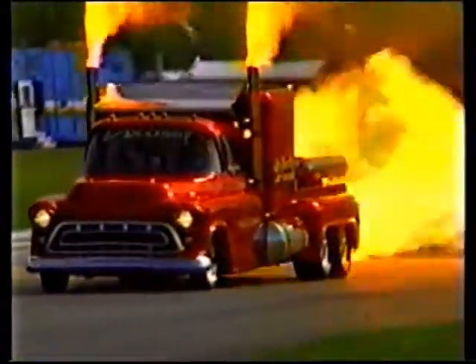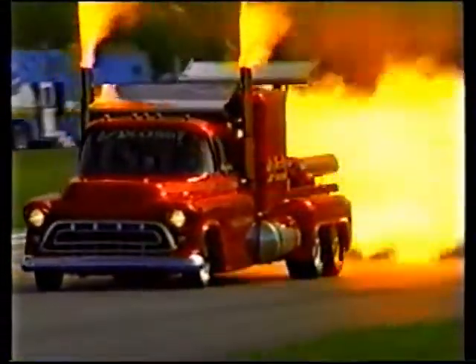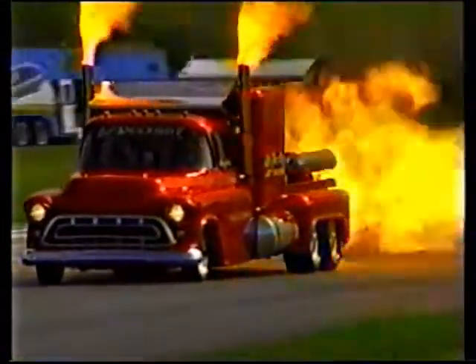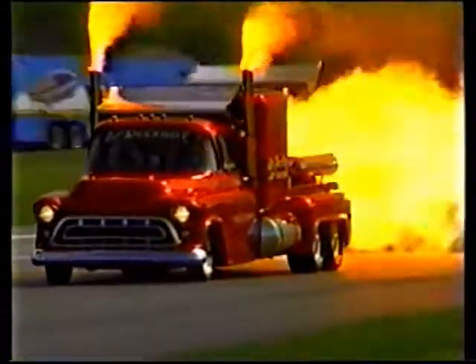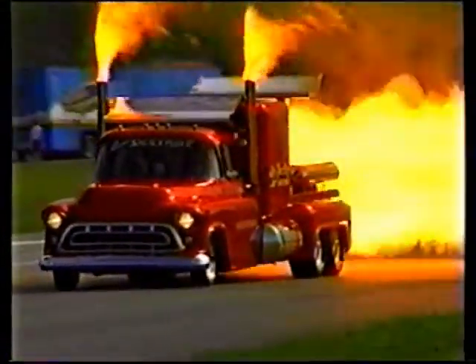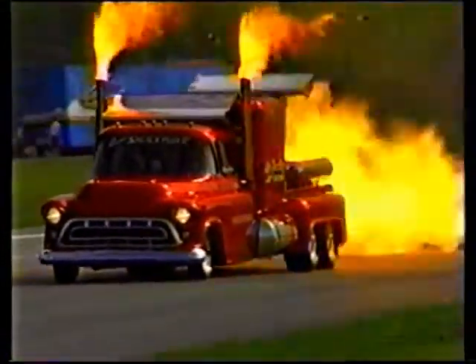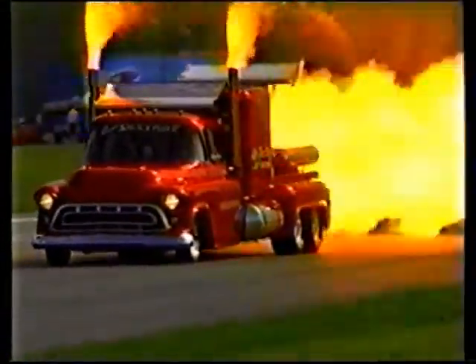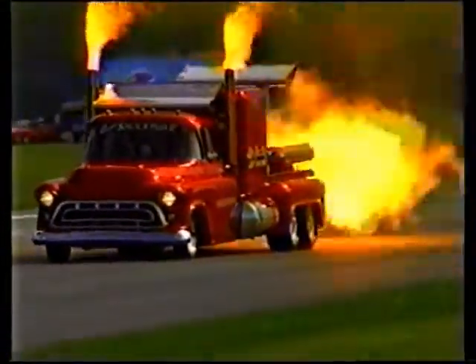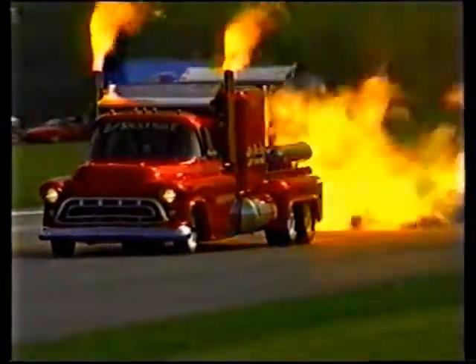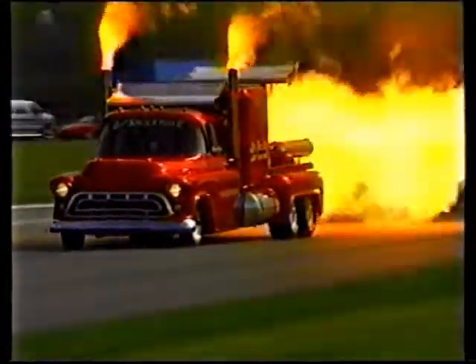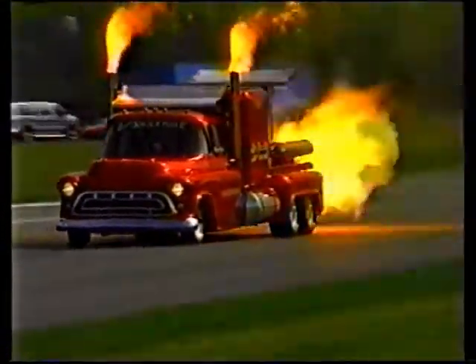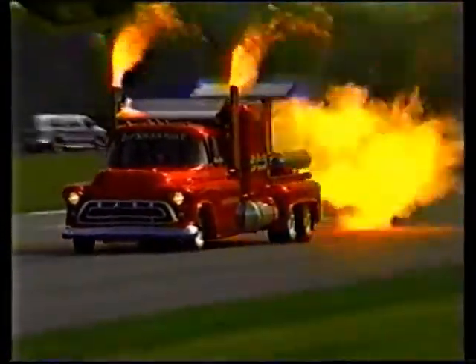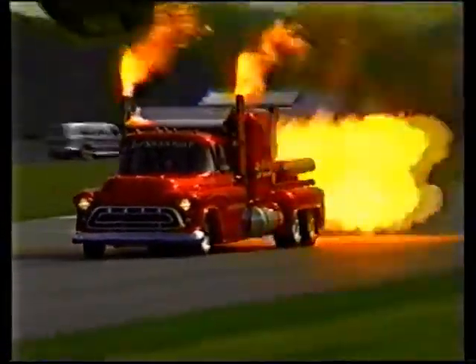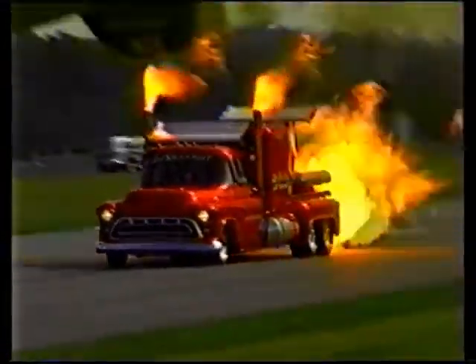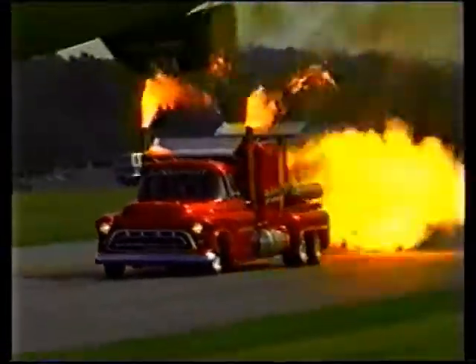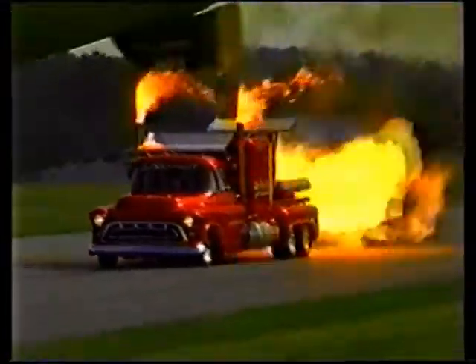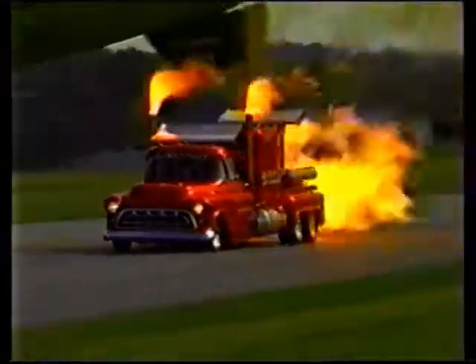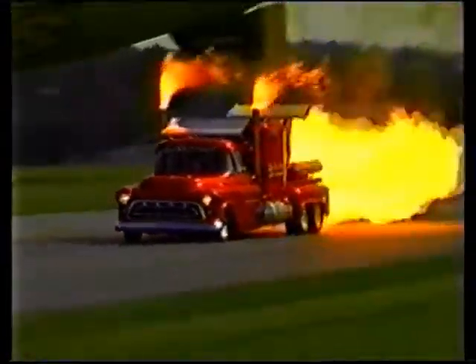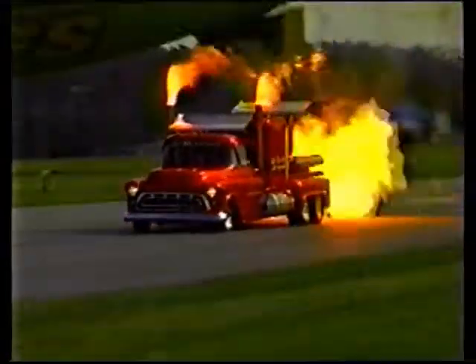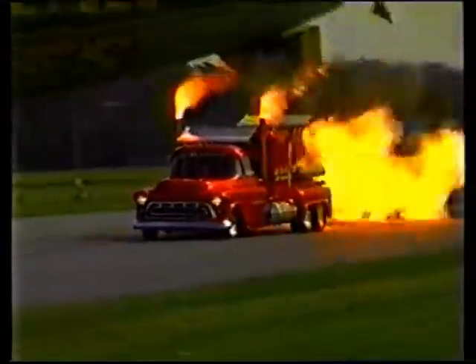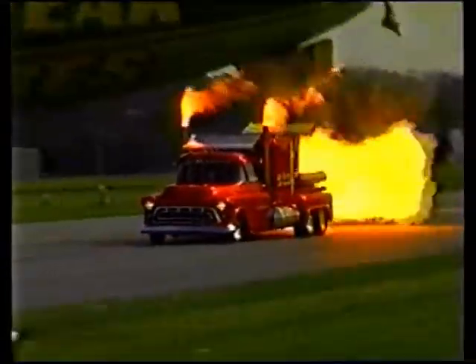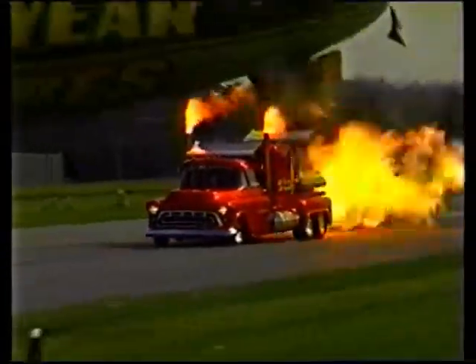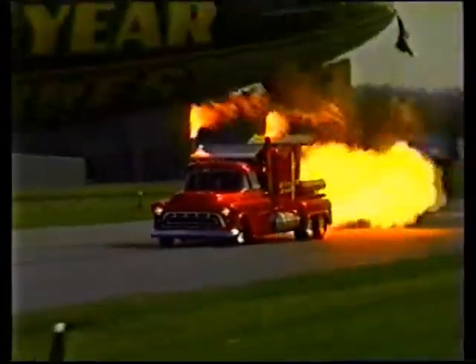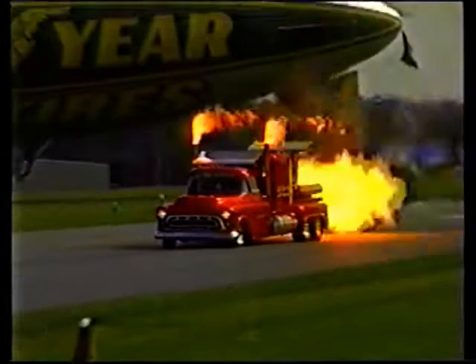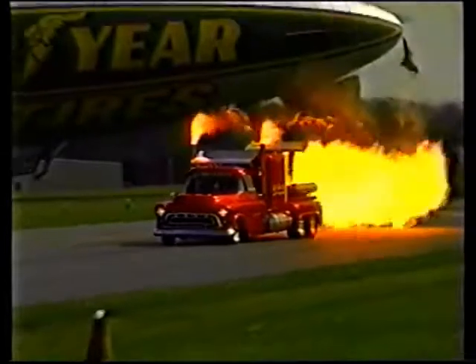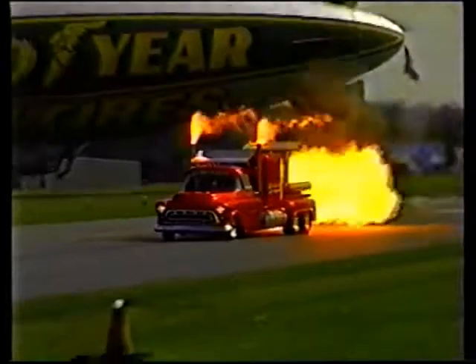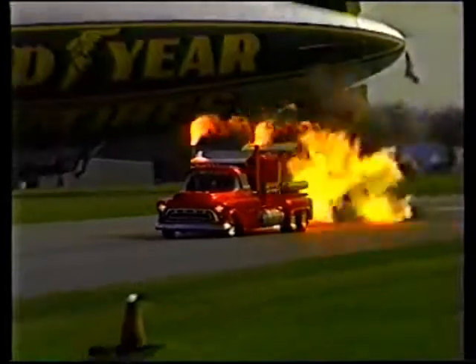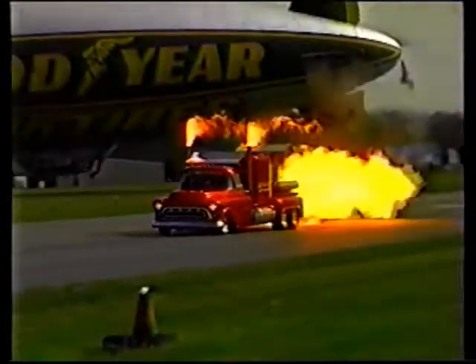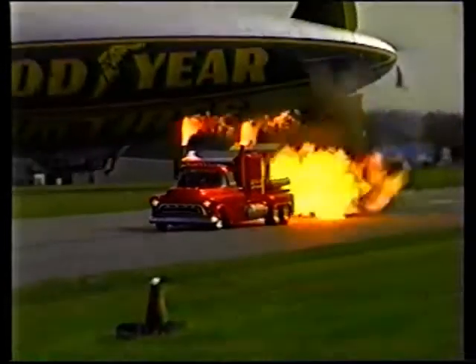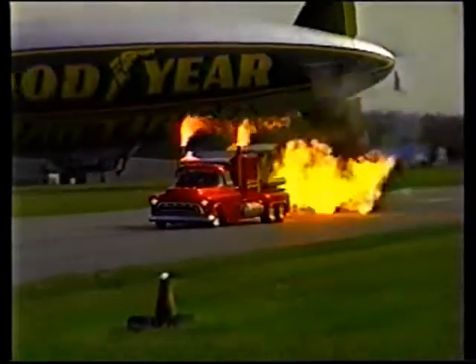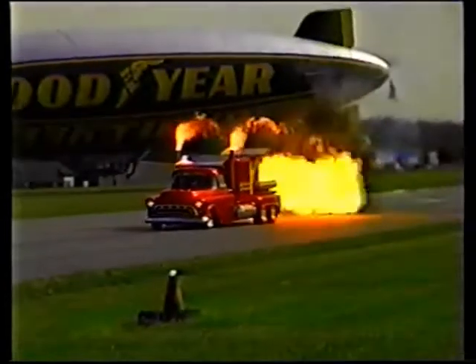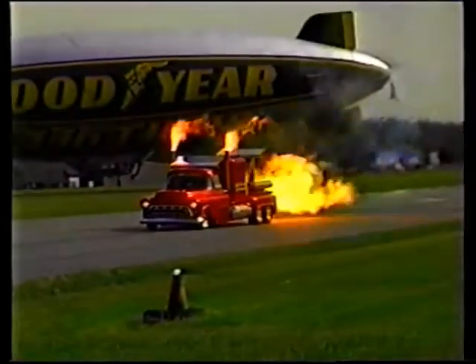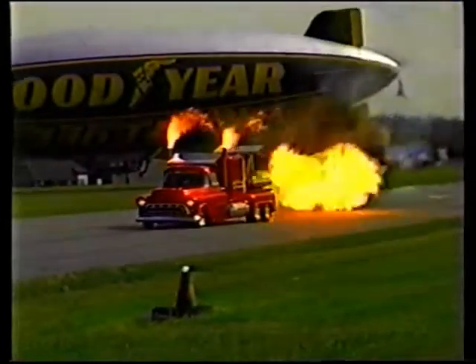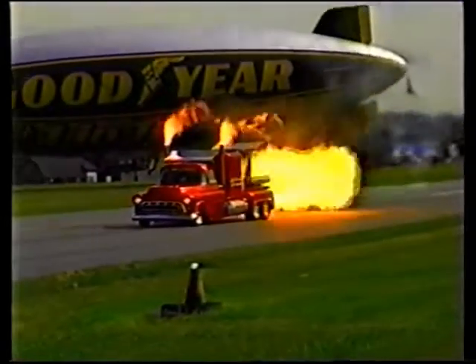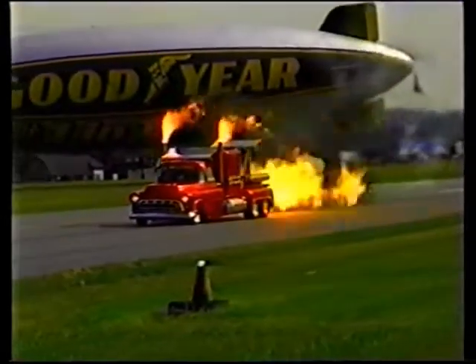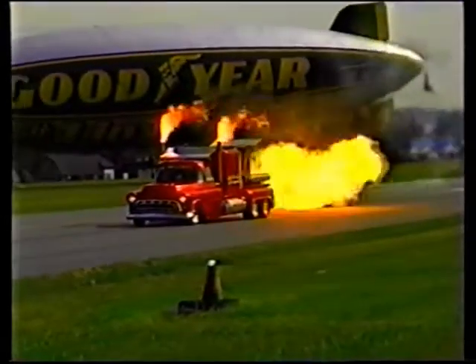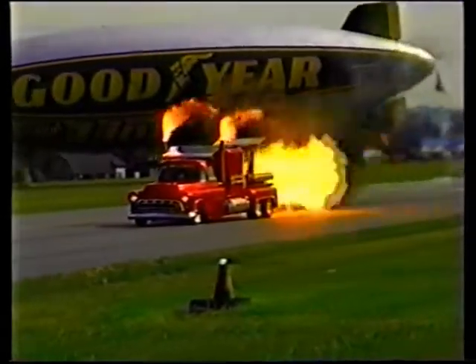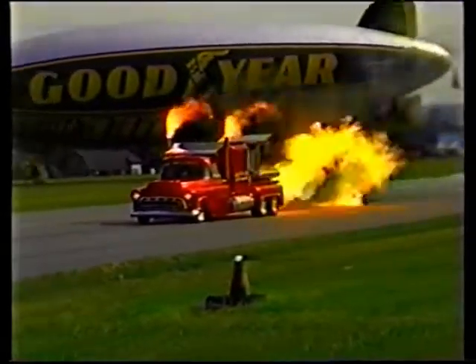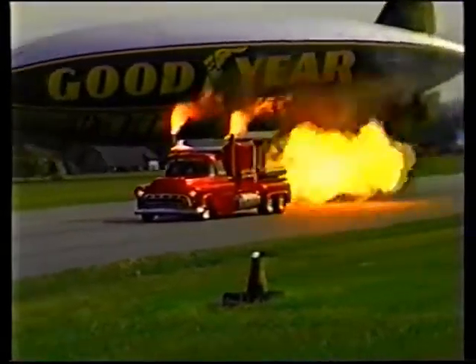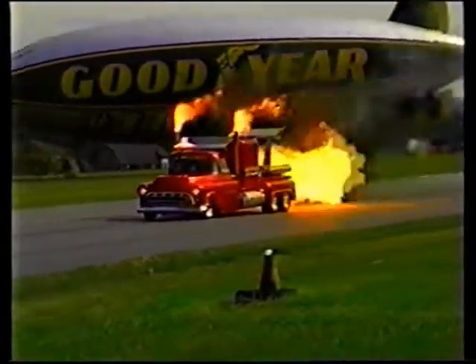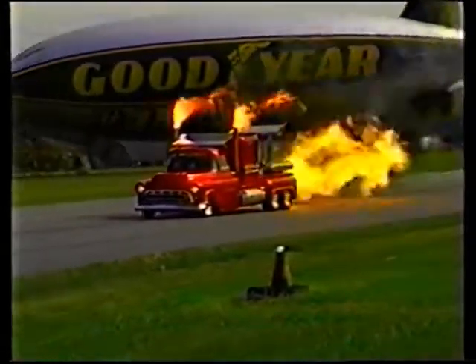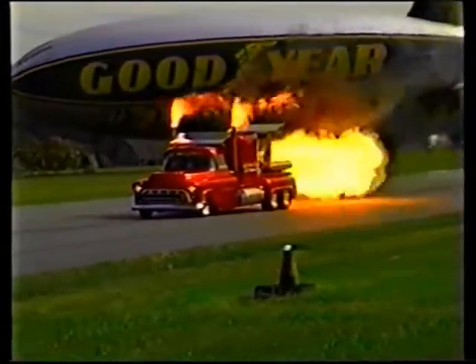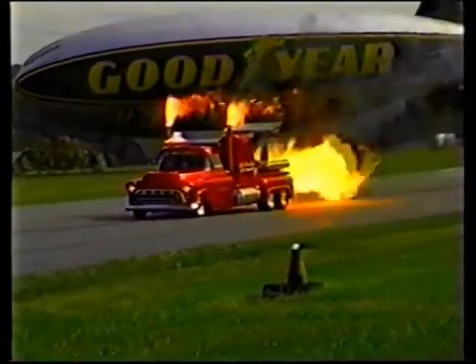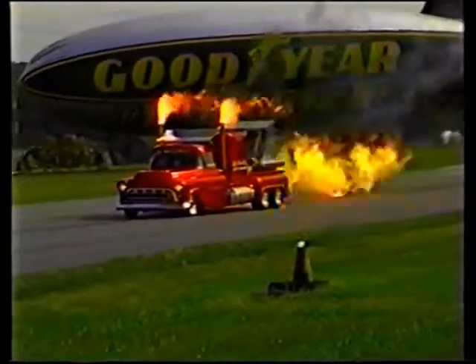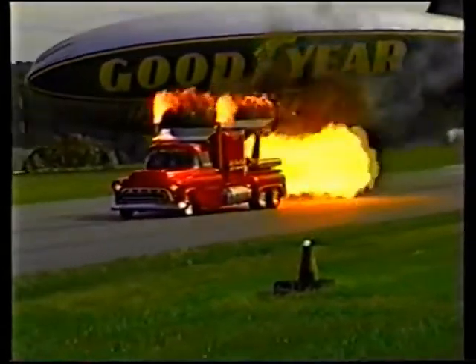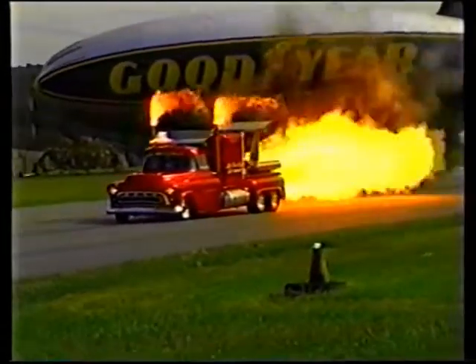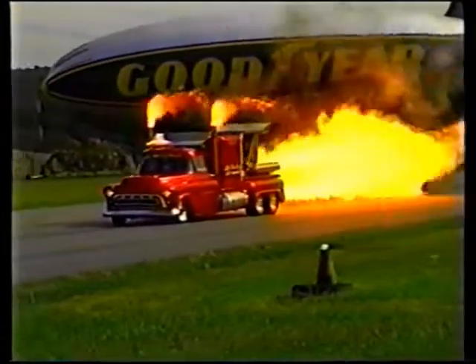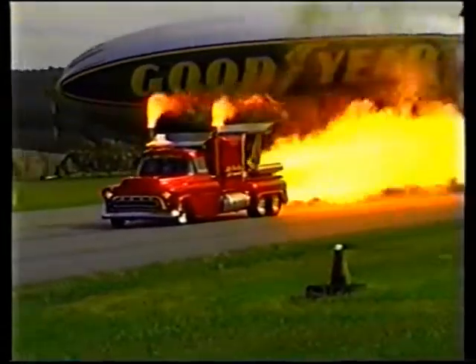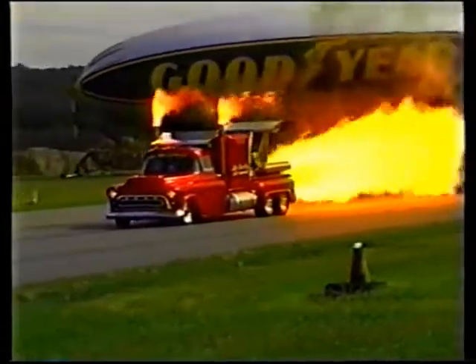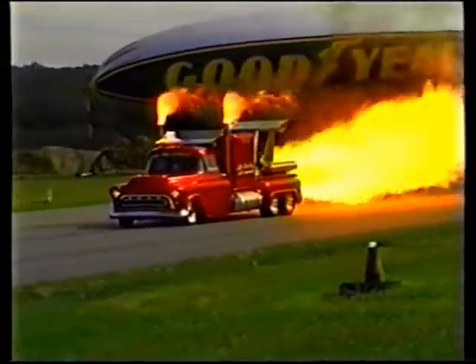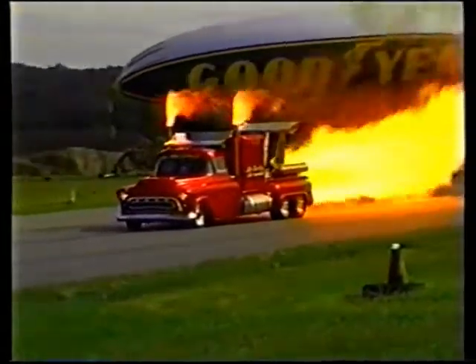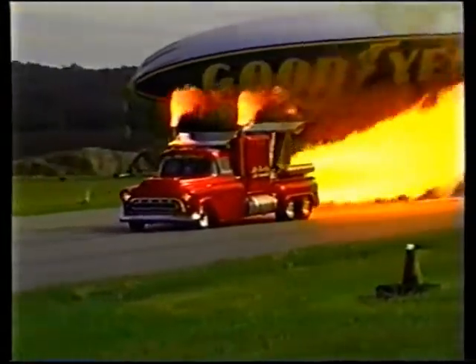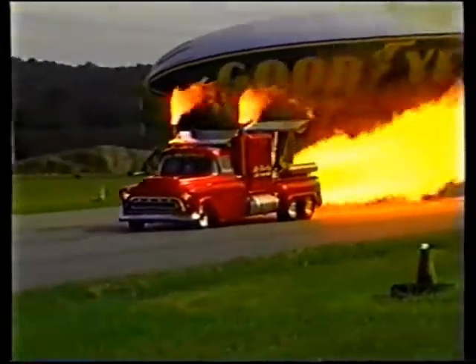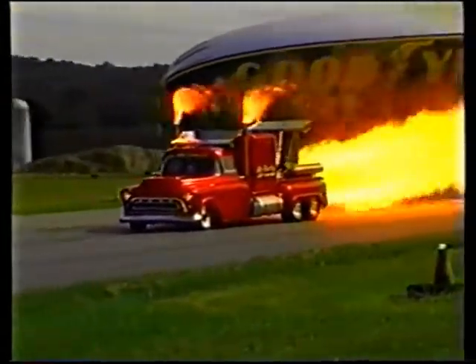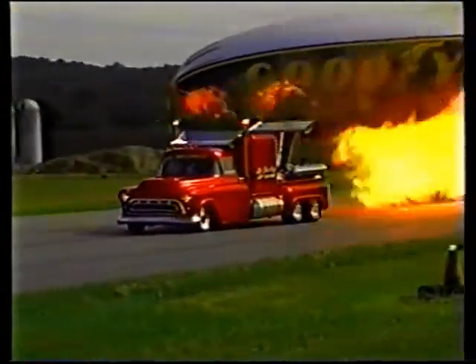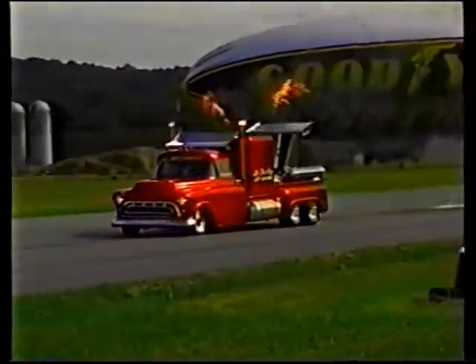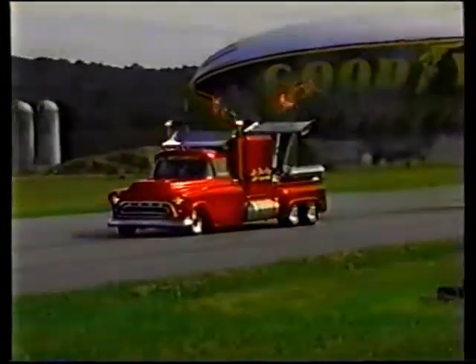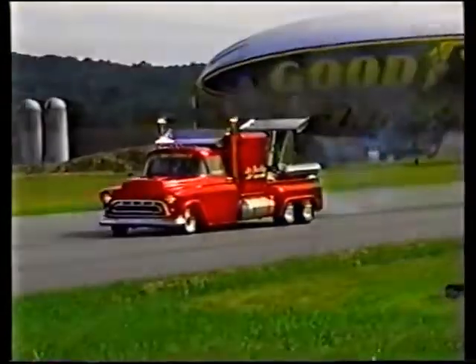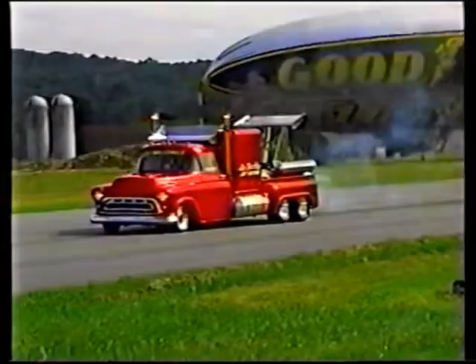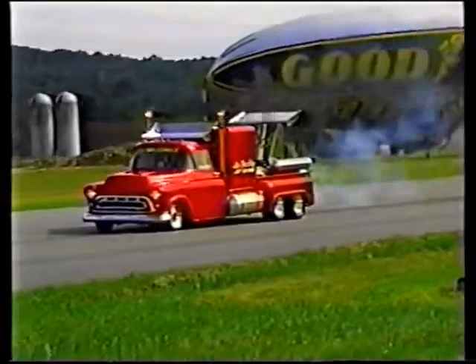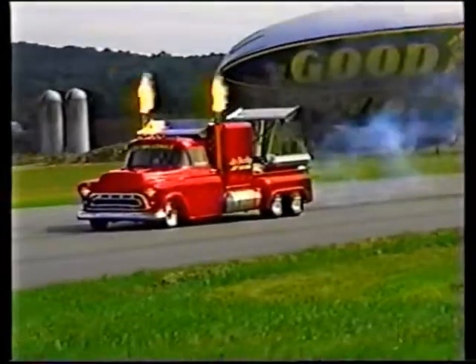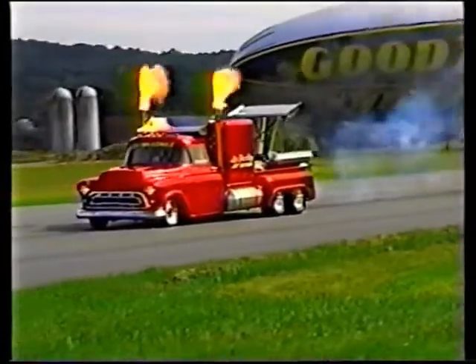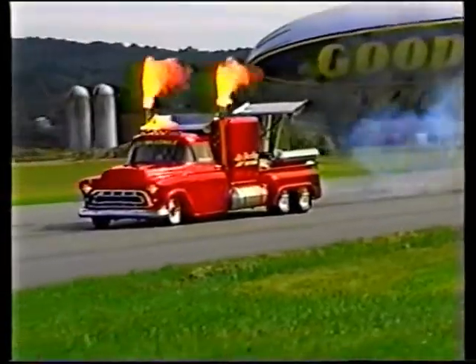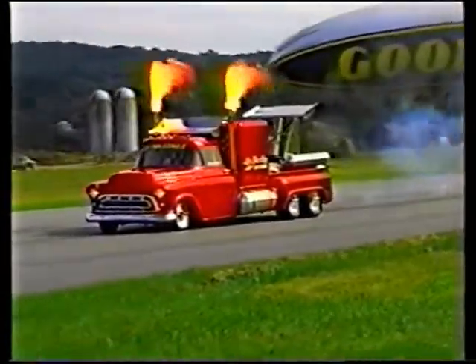You can feel the heat all the way across the field. This is the world's fastest '57 Chevy truck.